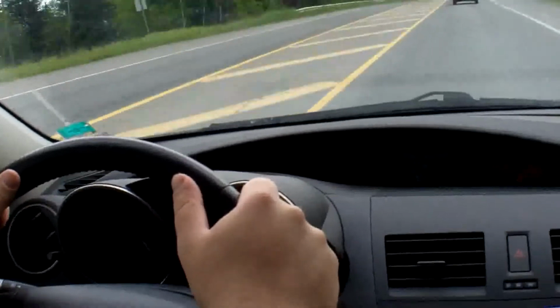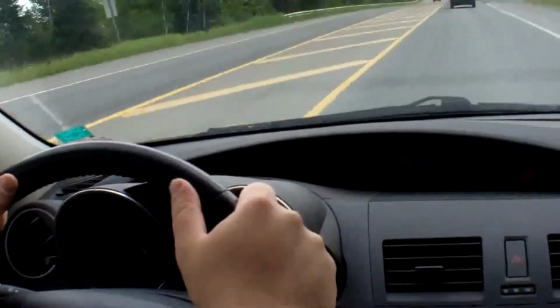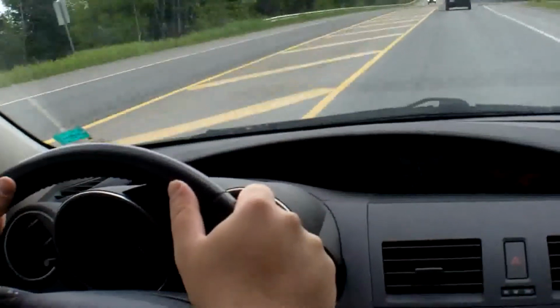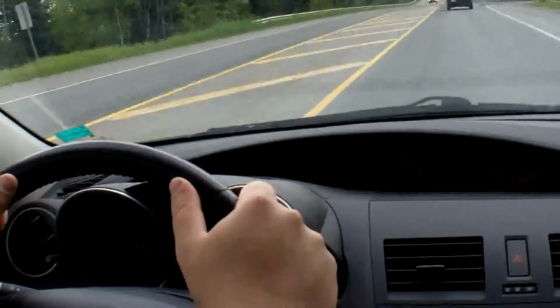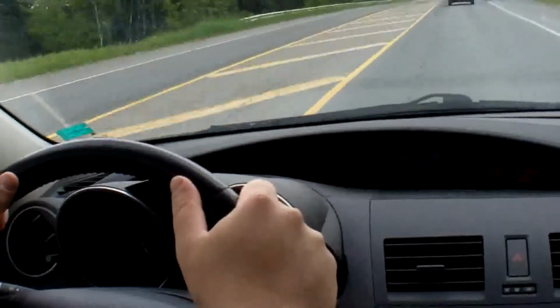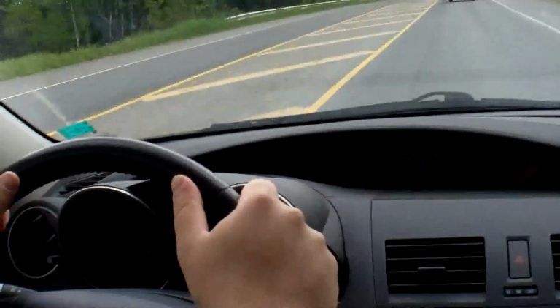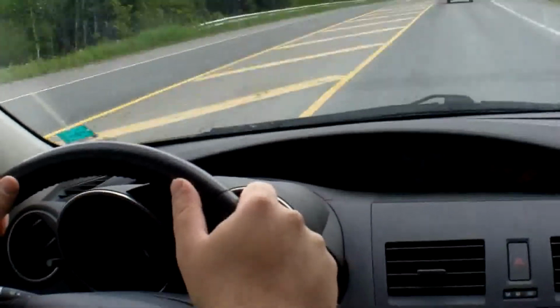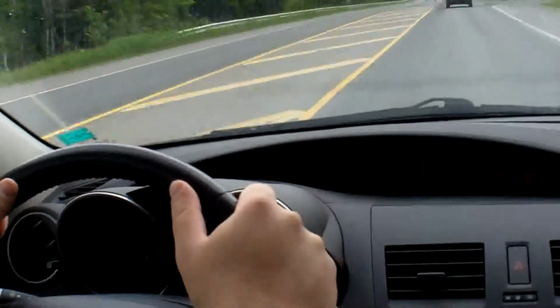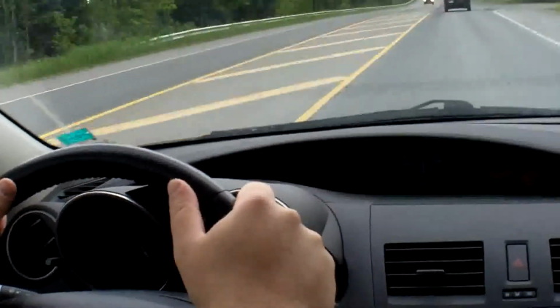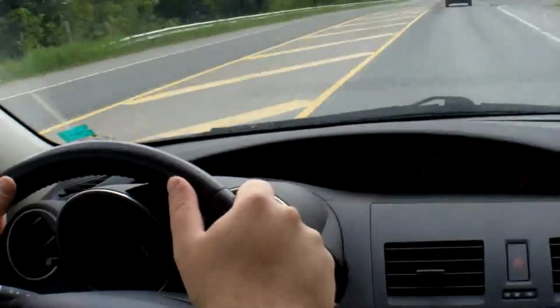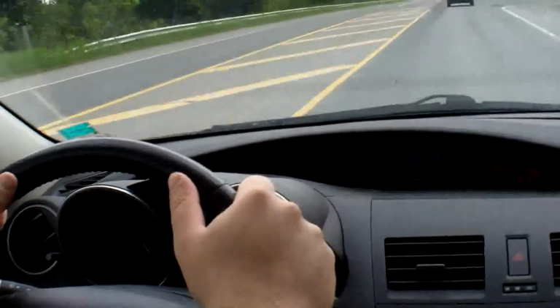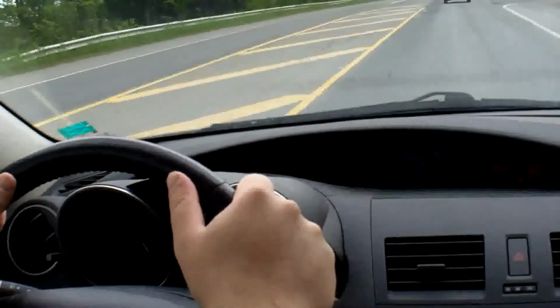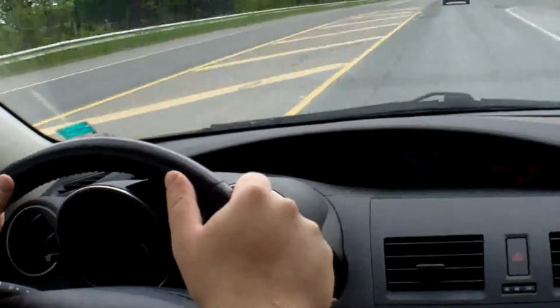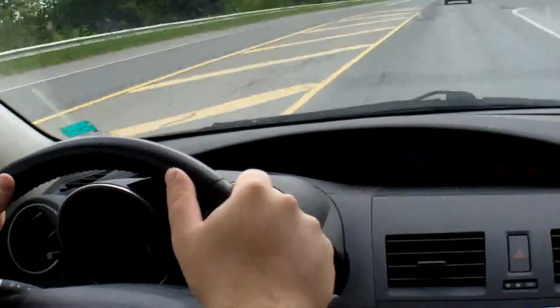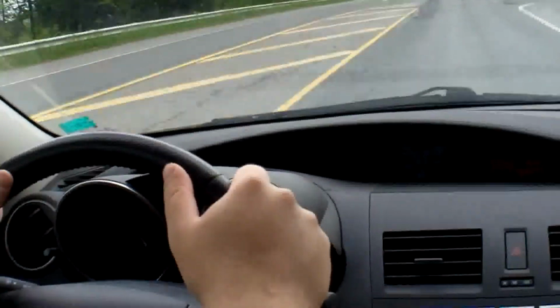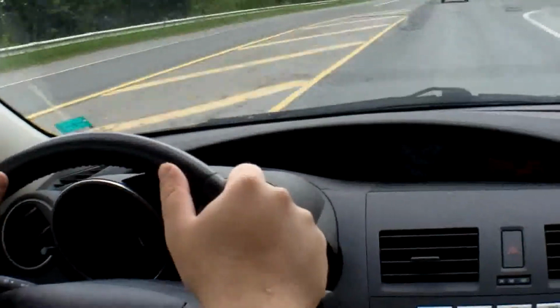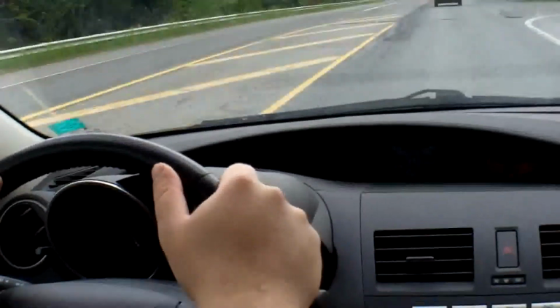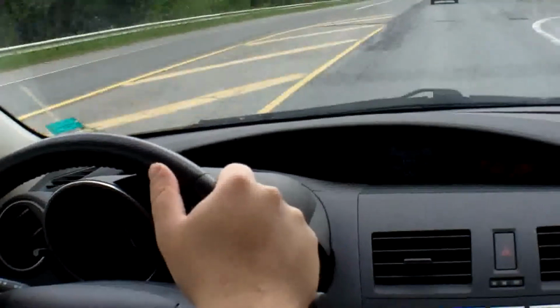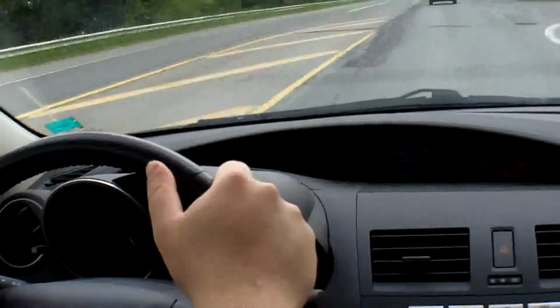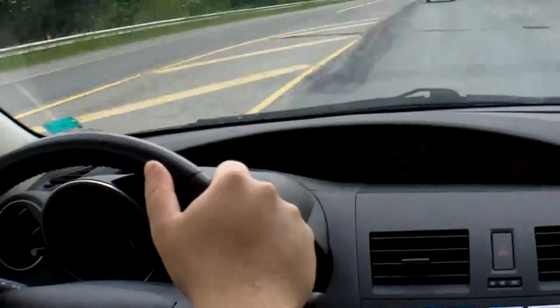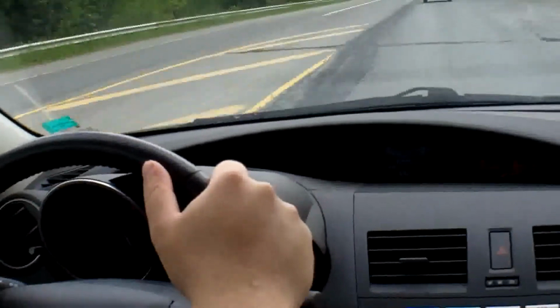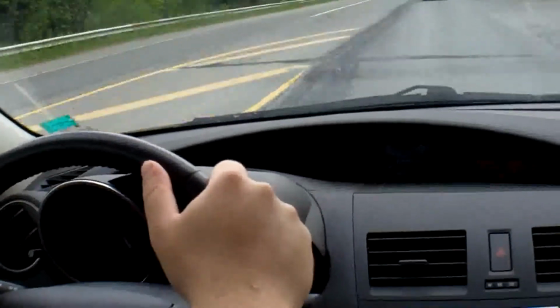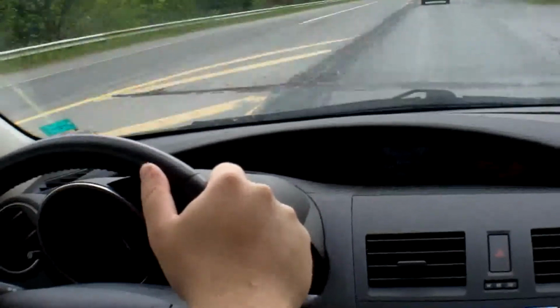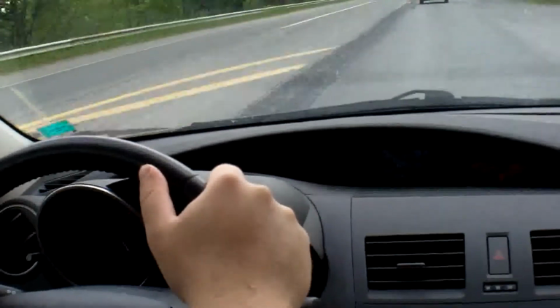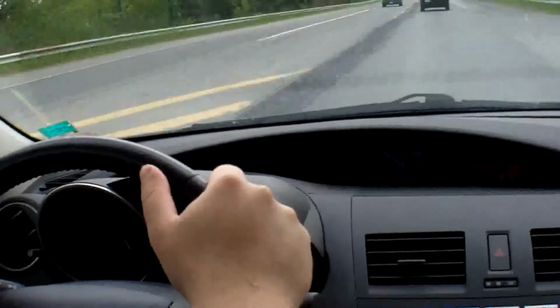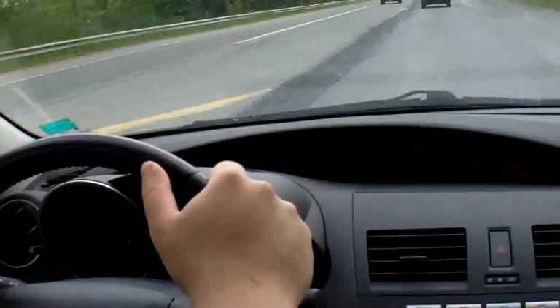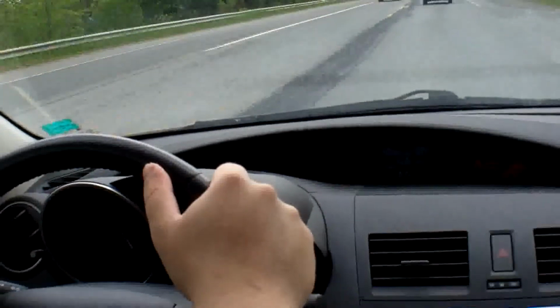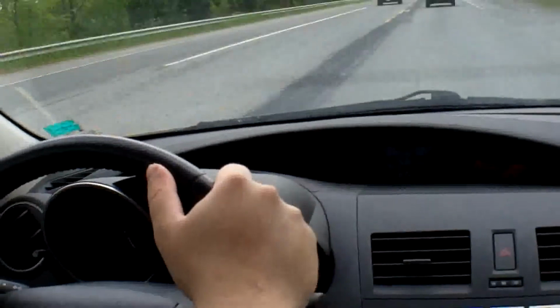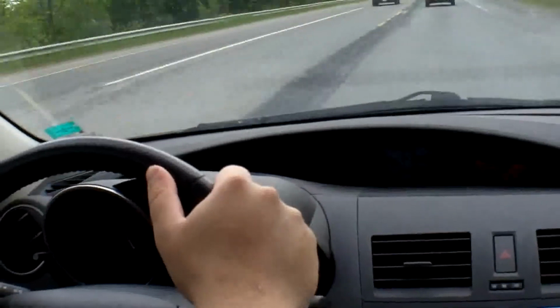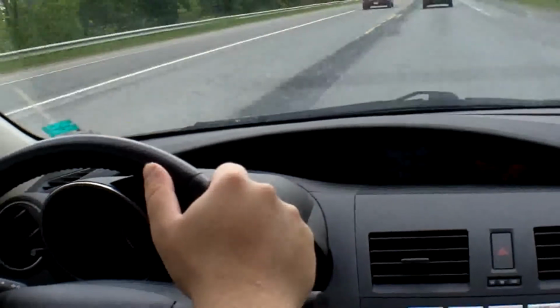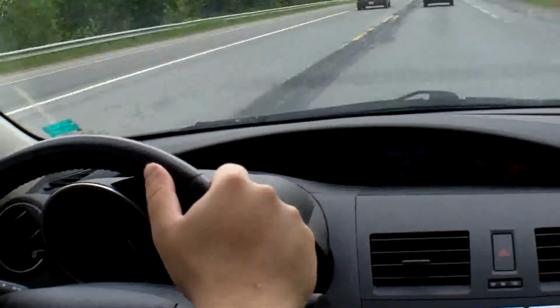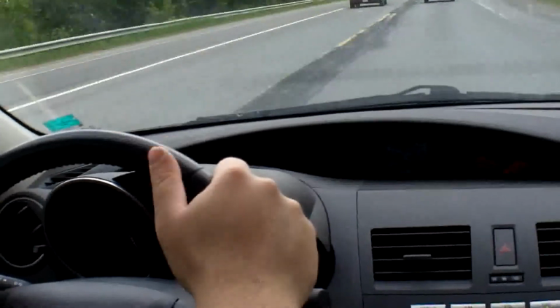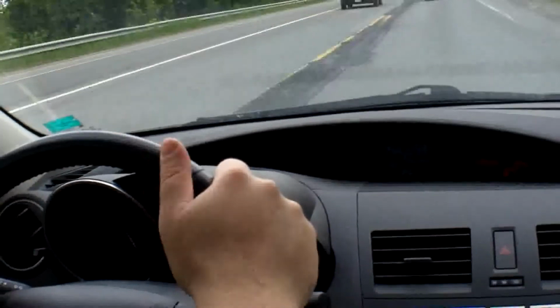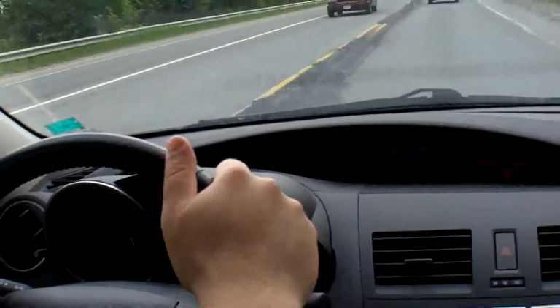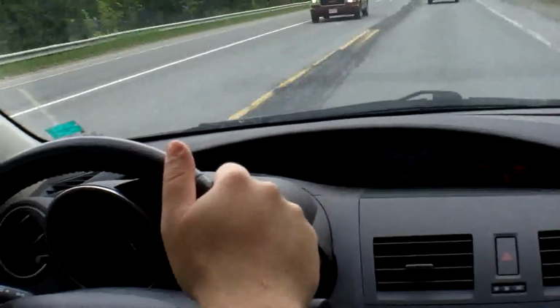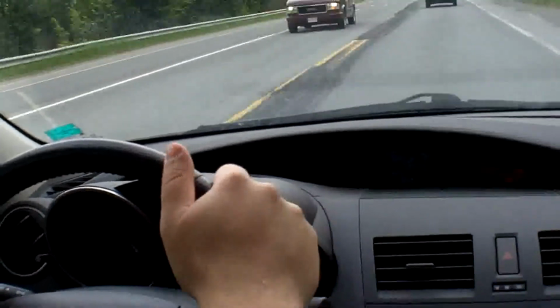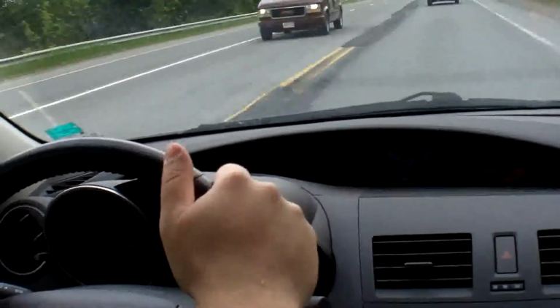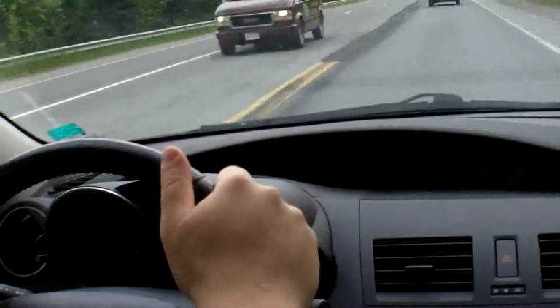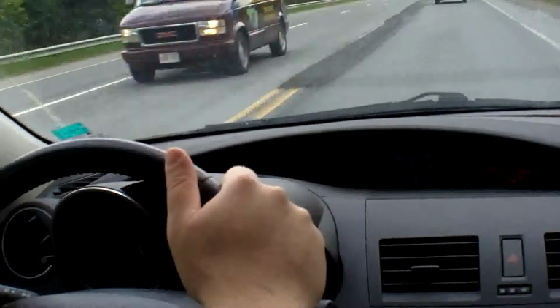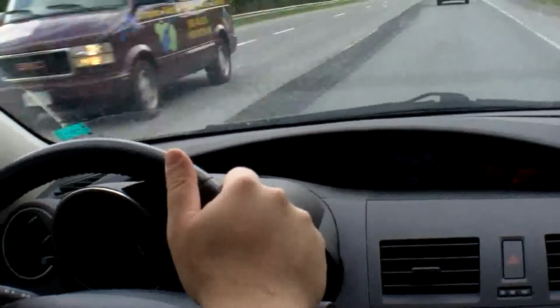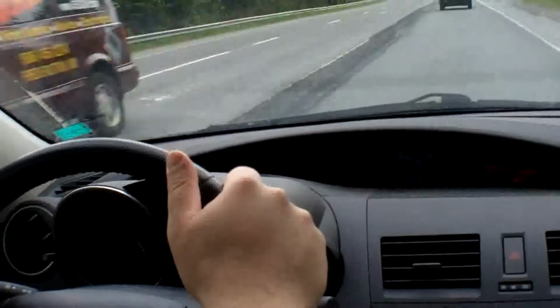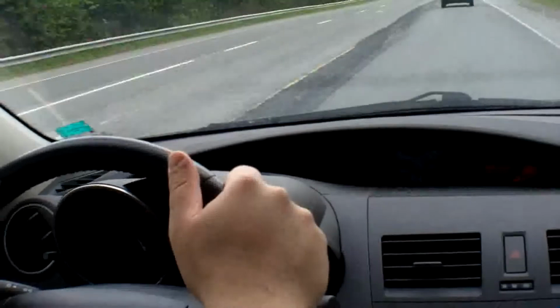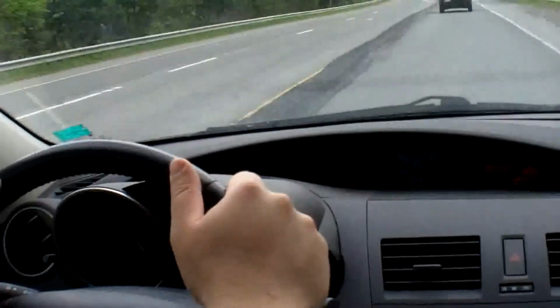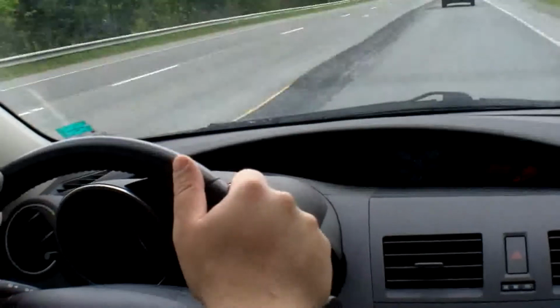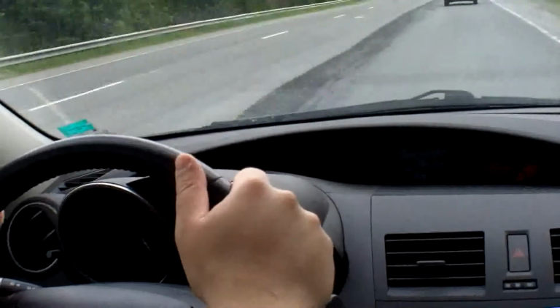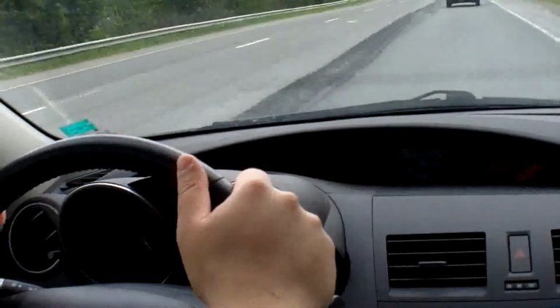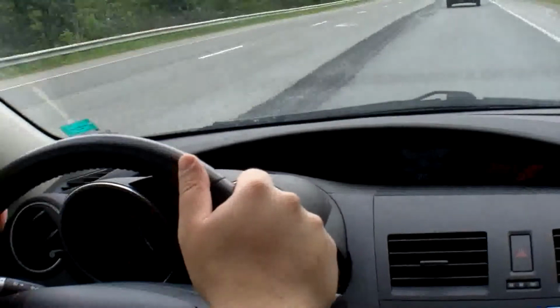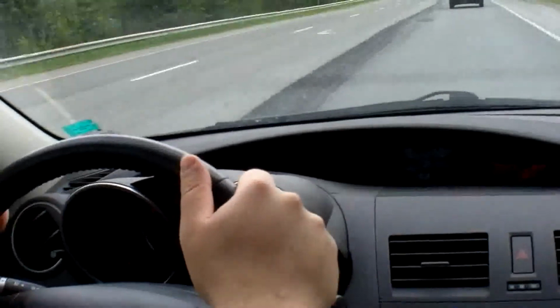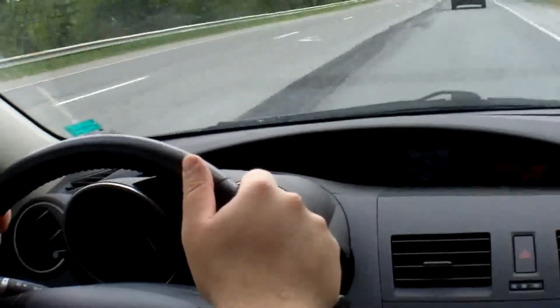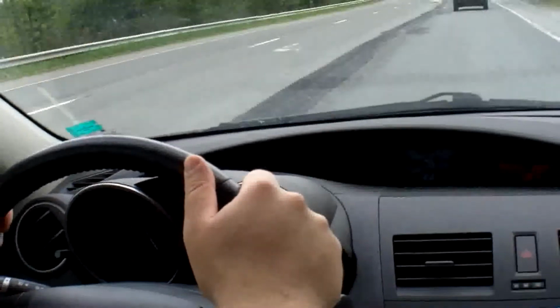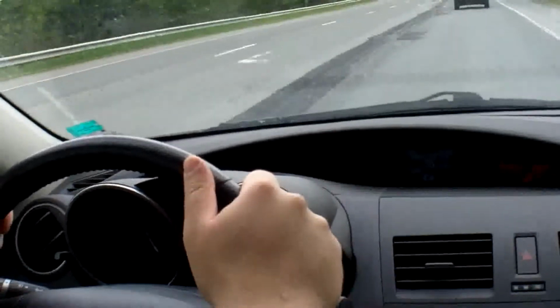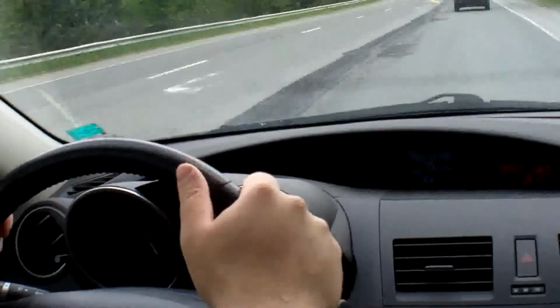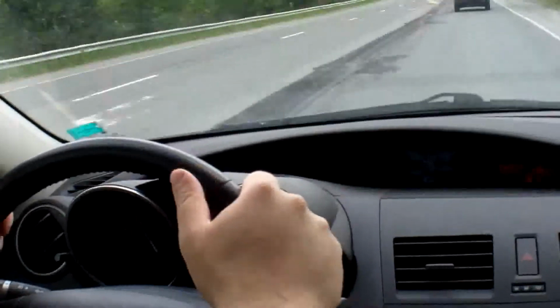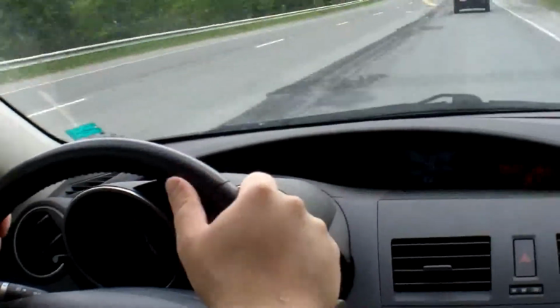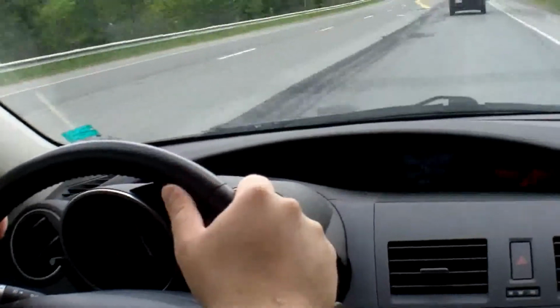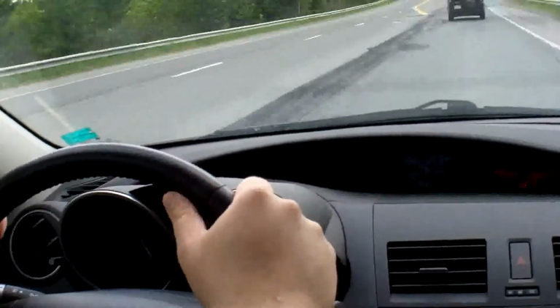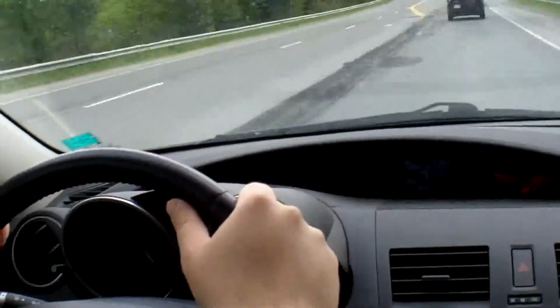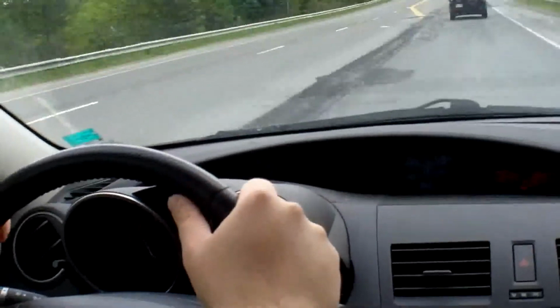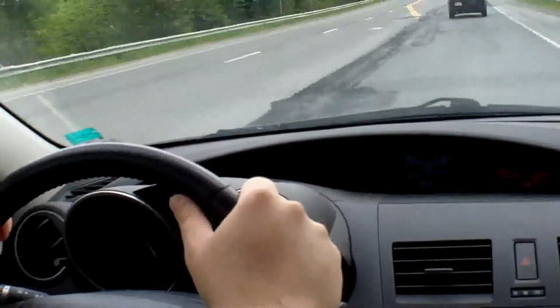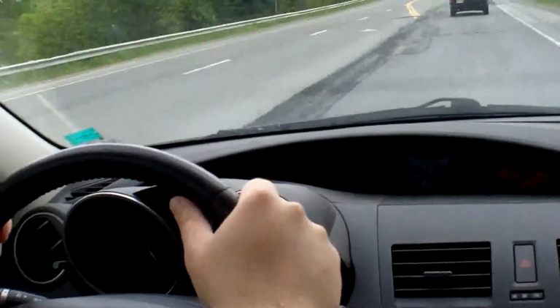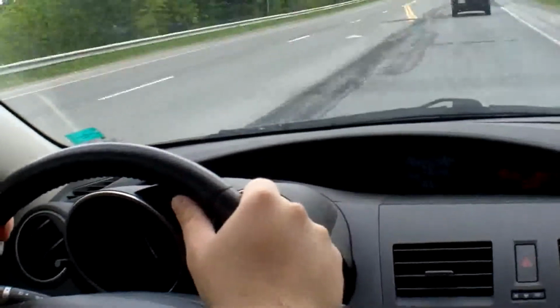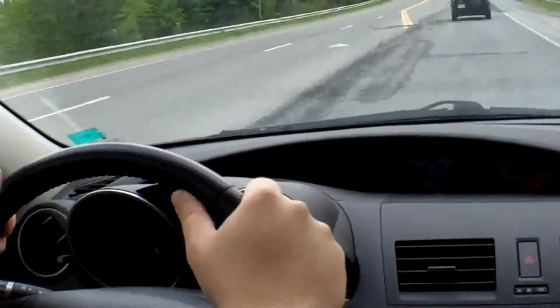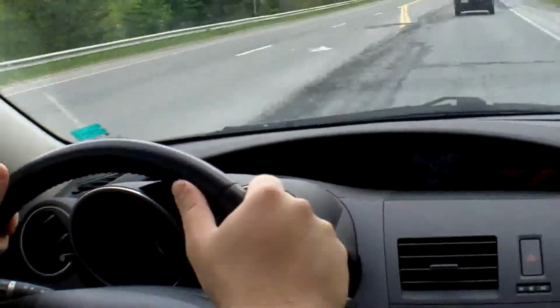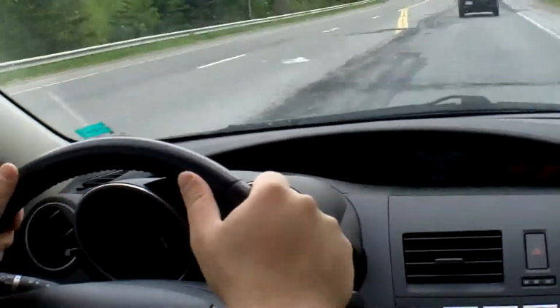Okay, we're coming up to a hill here. Still in fifth gear, almost 3,000 RPMs.